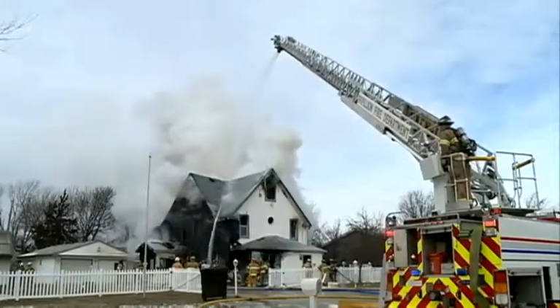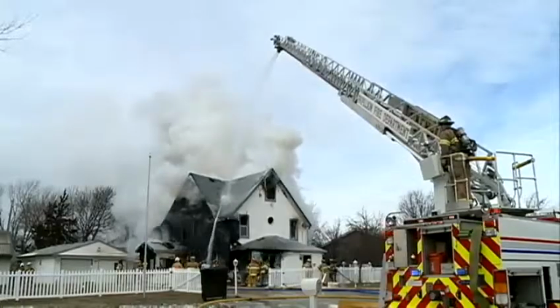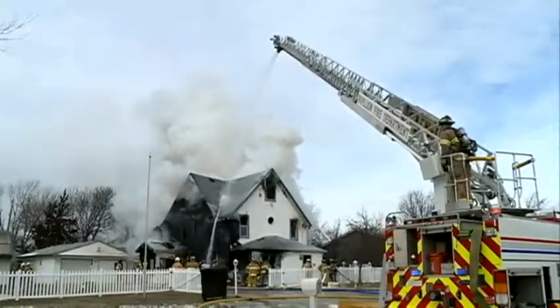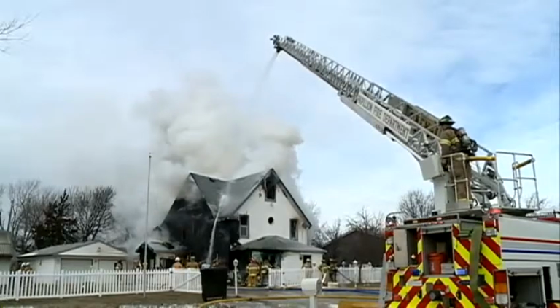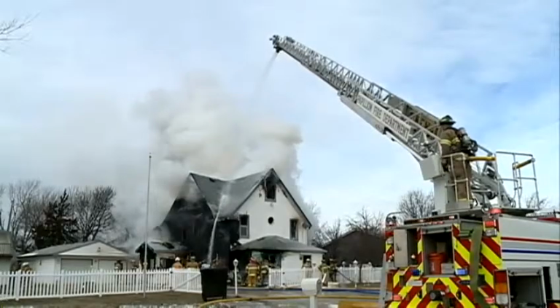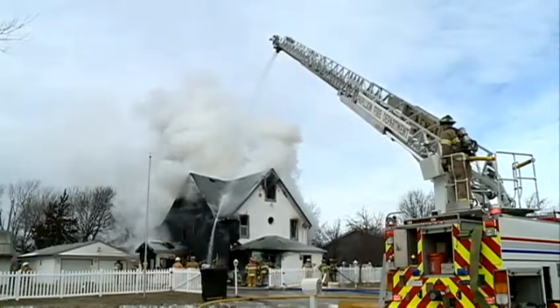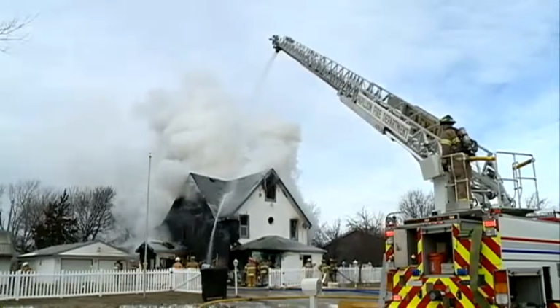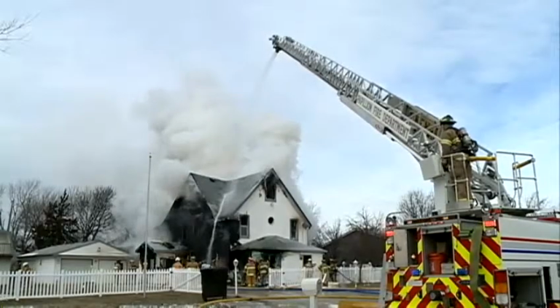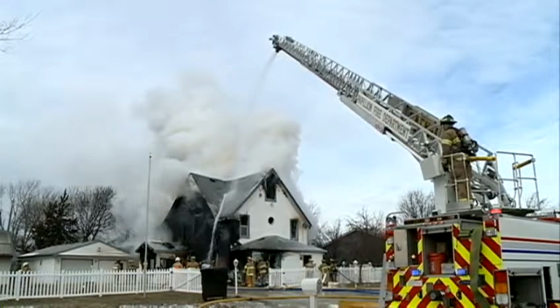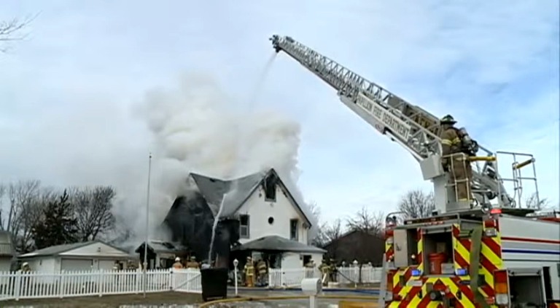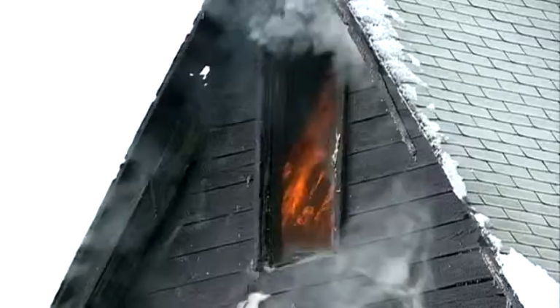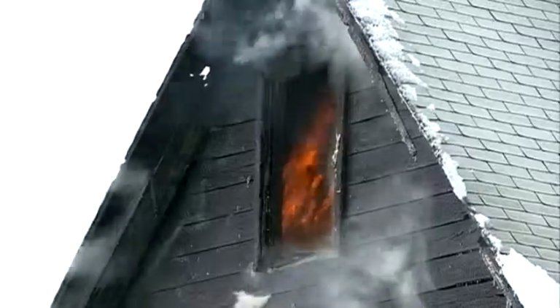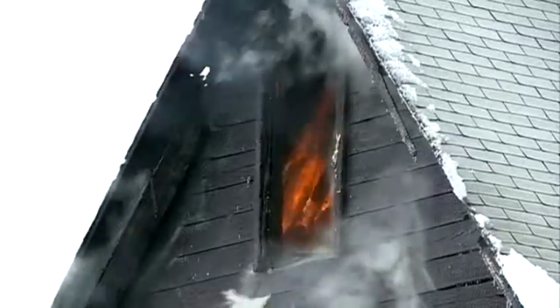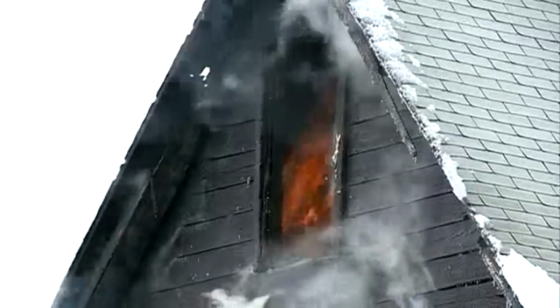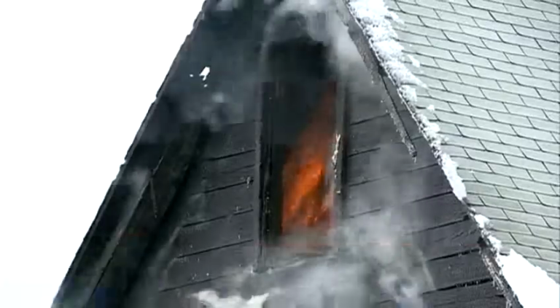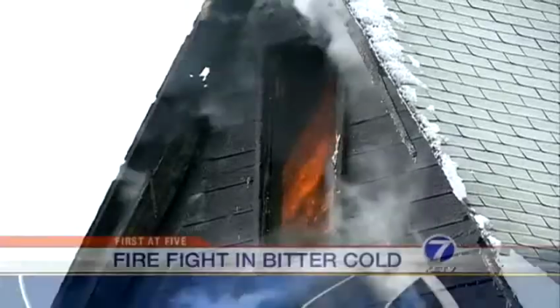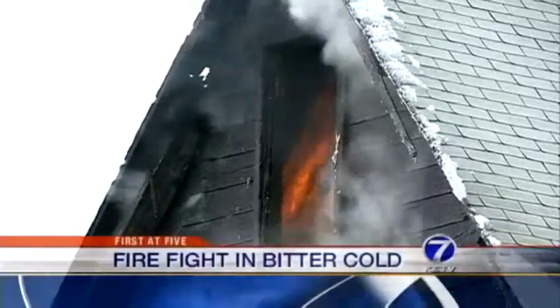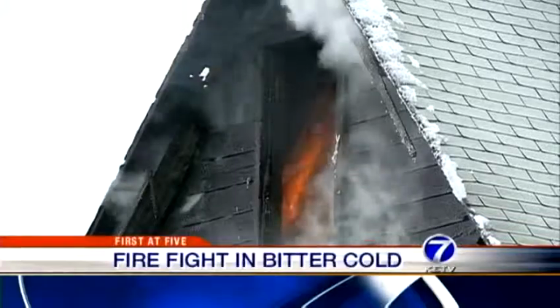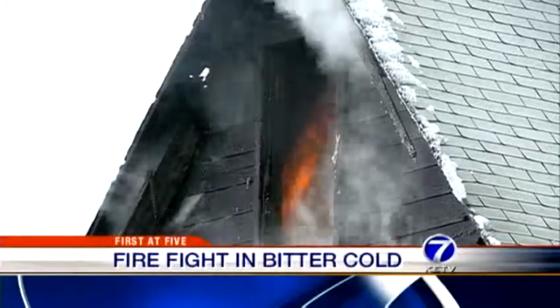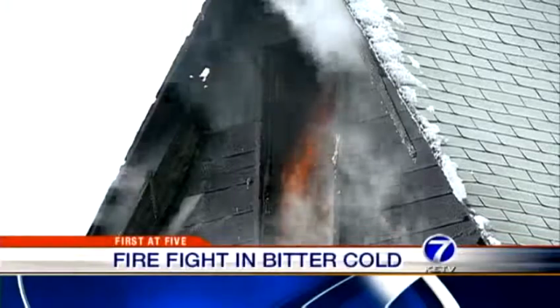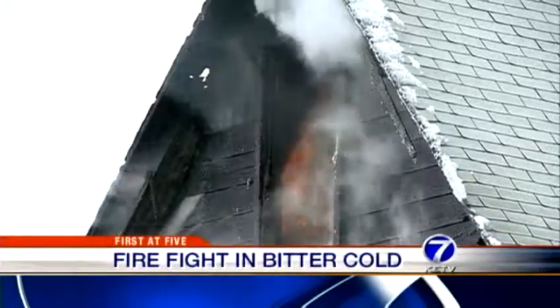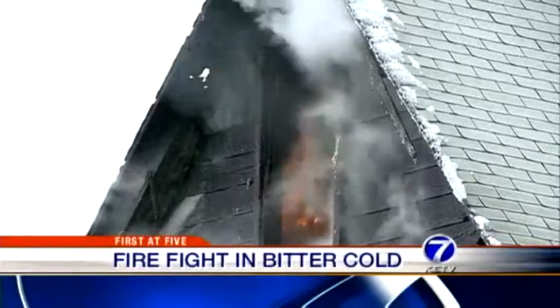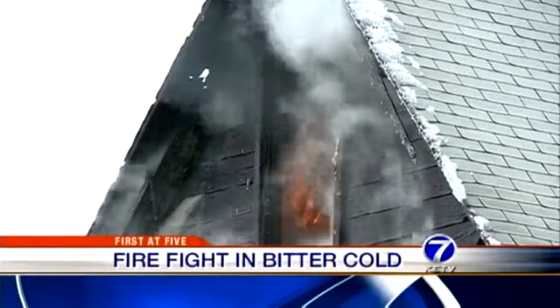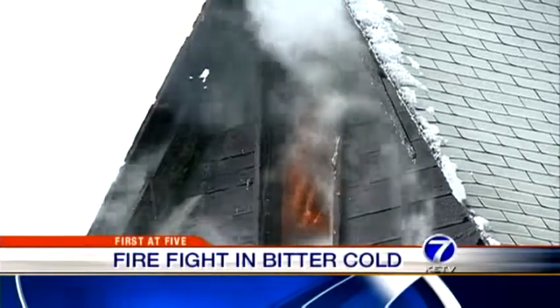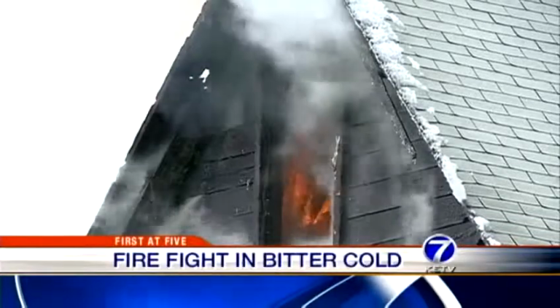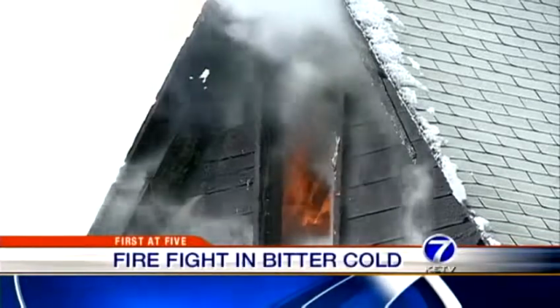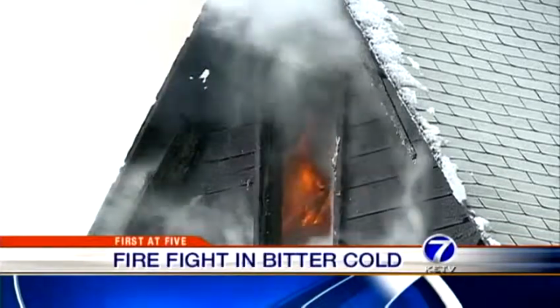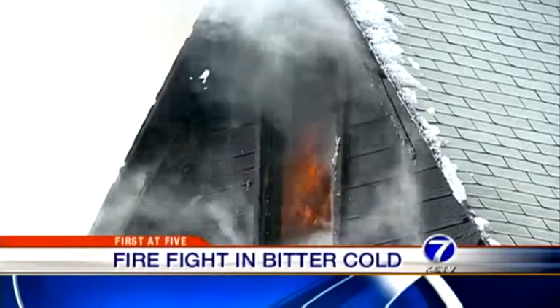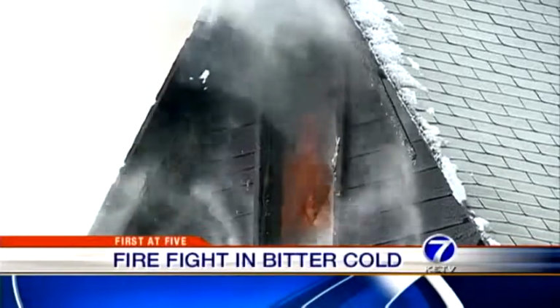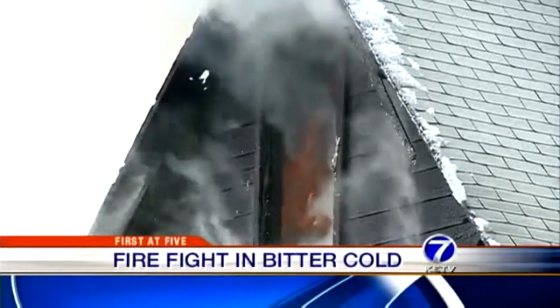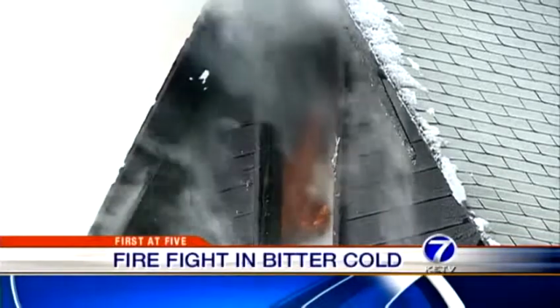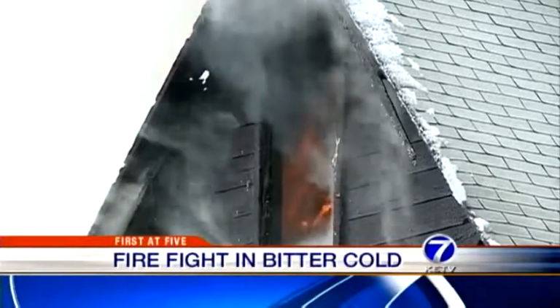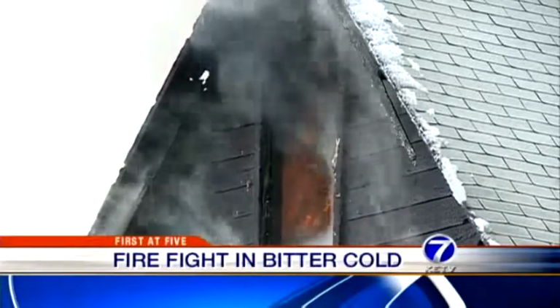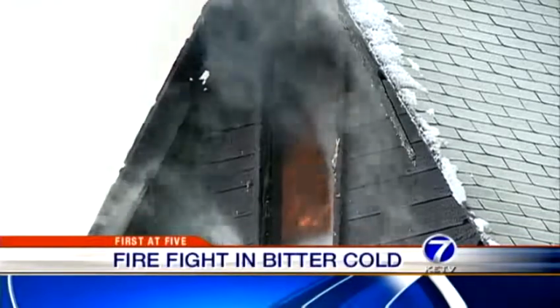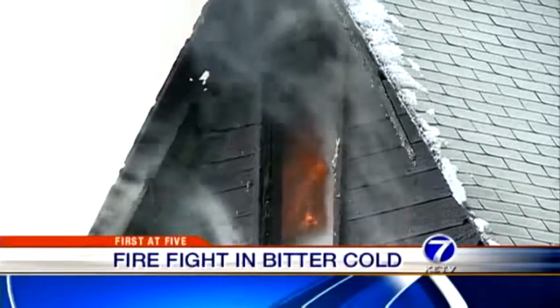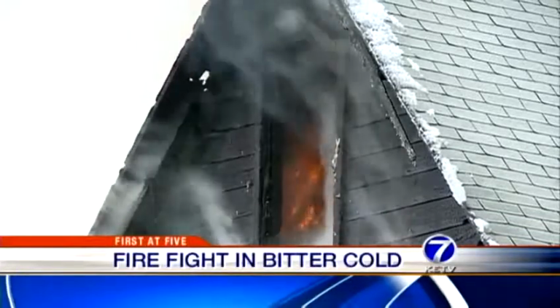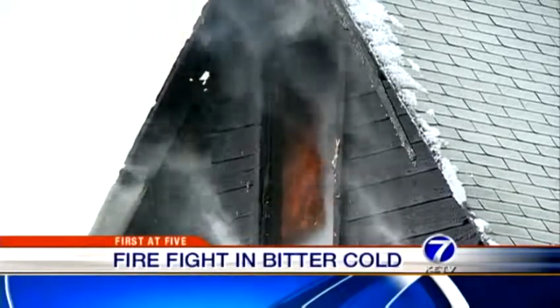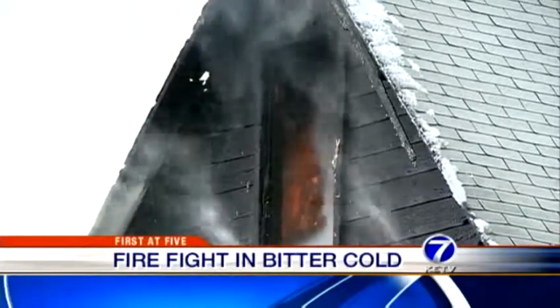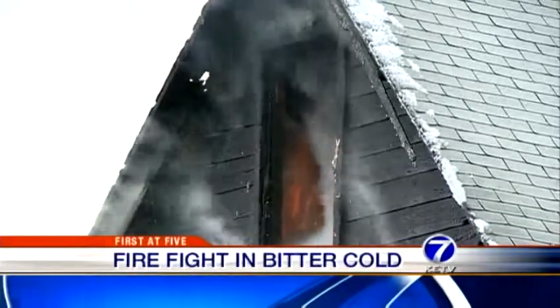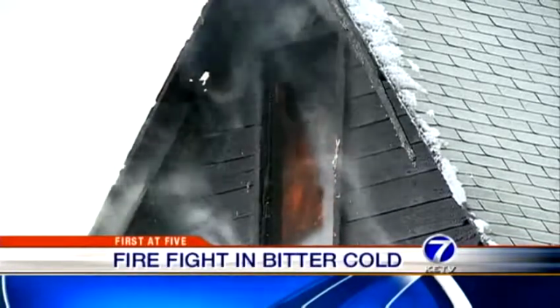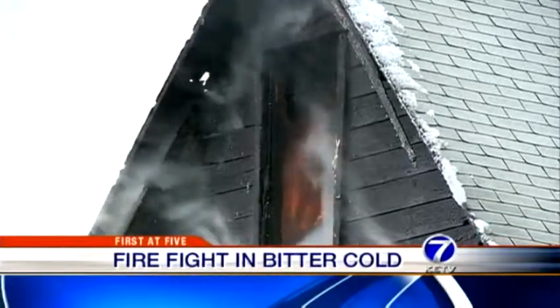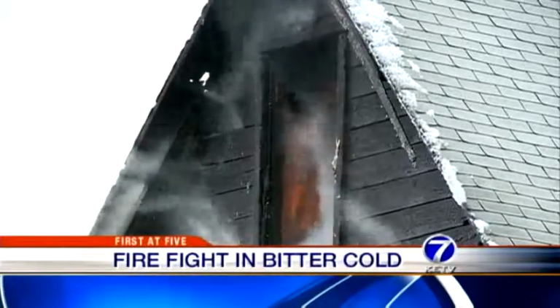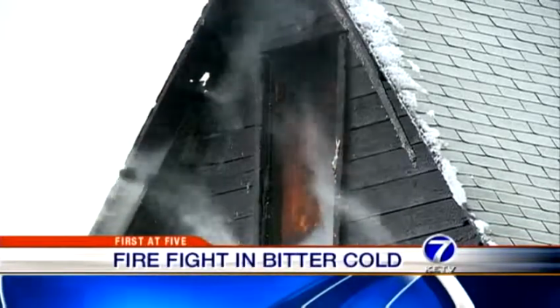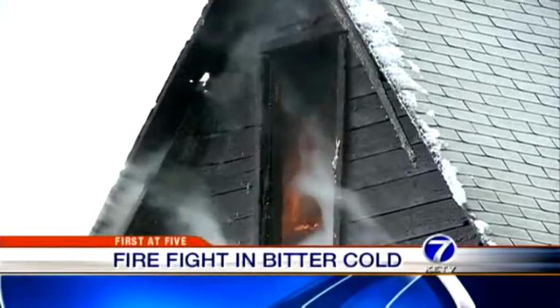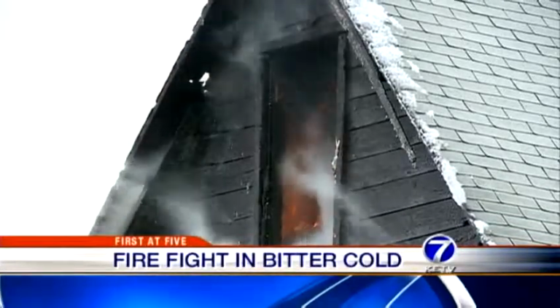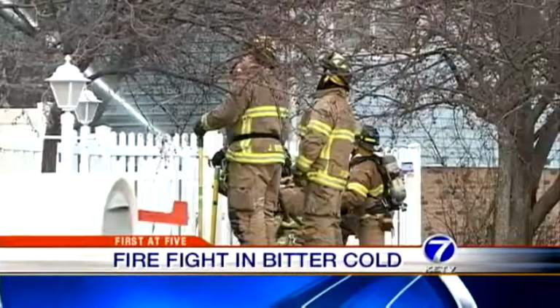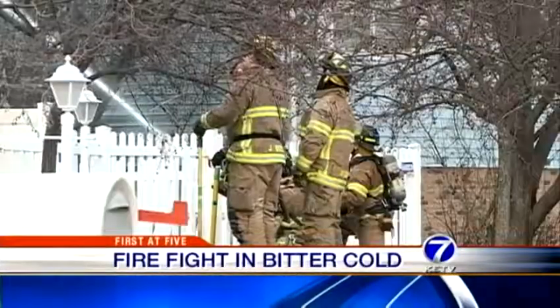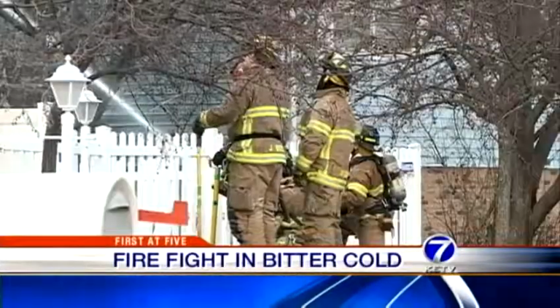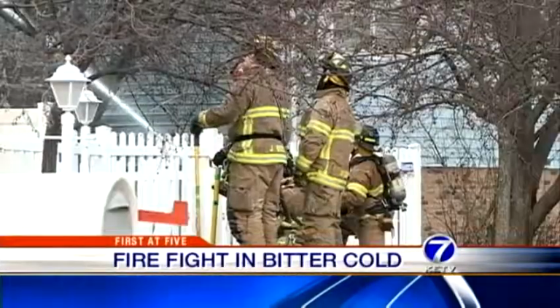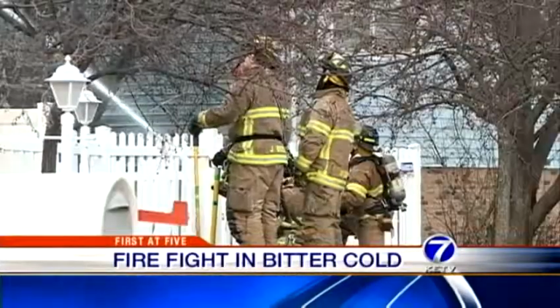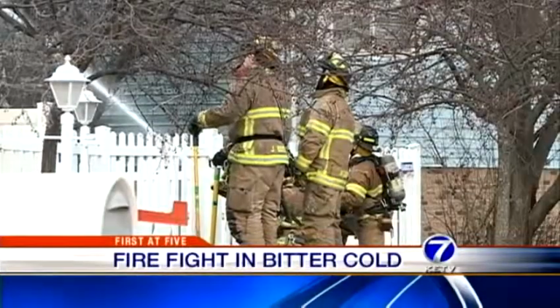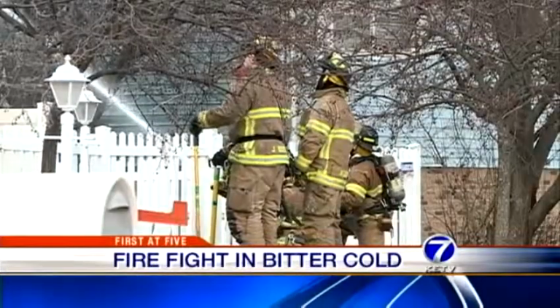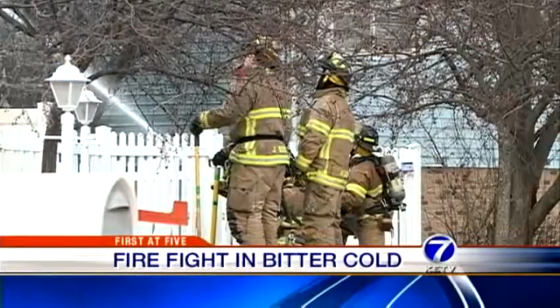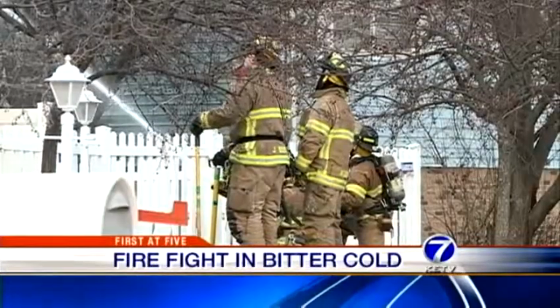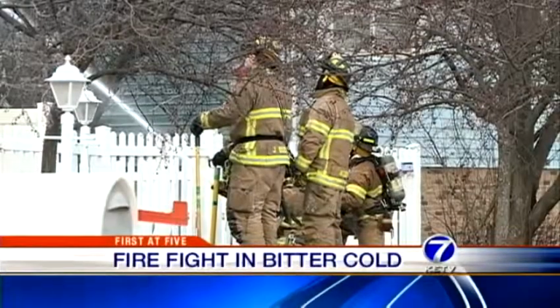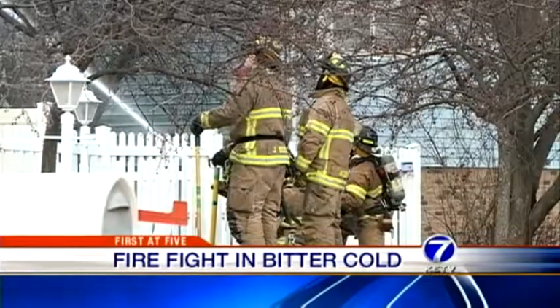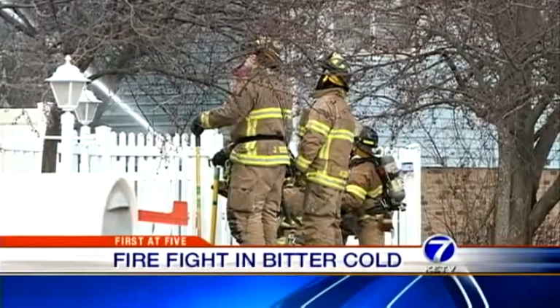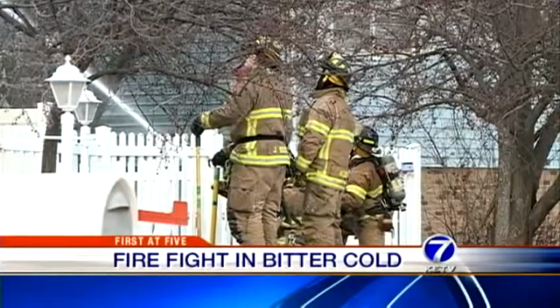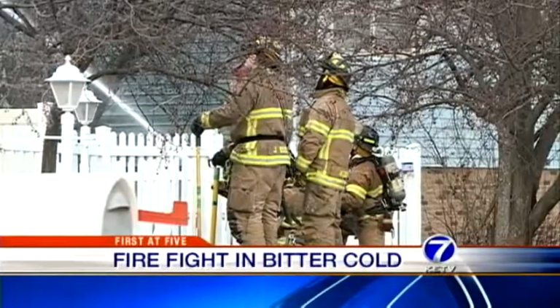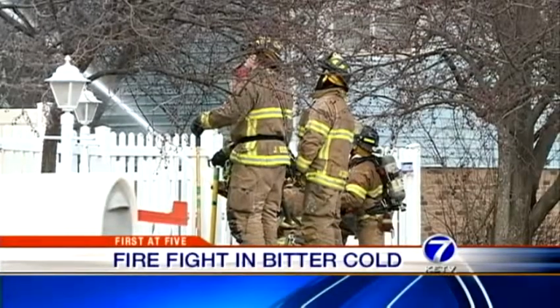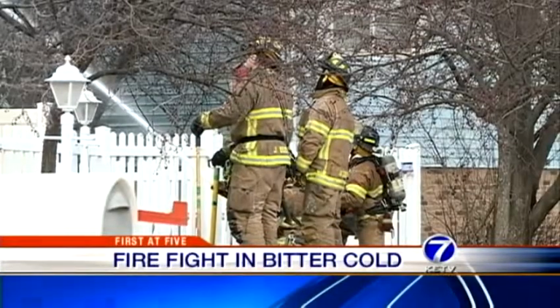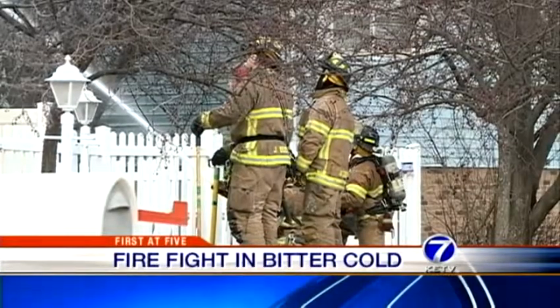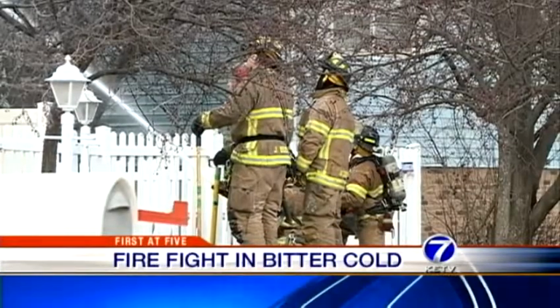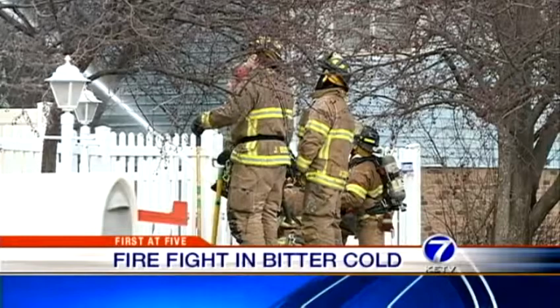Firefighters to the limit. Fire inside, smoke and ice outside. We're there as extra crews are called to this Springfield home.